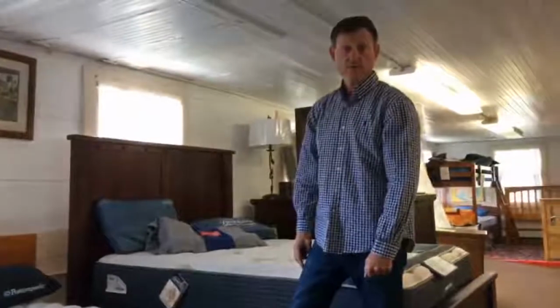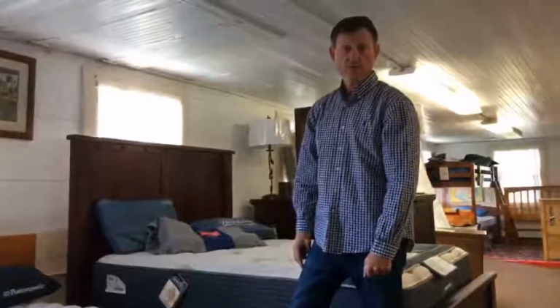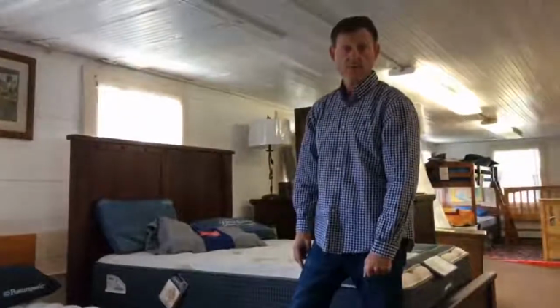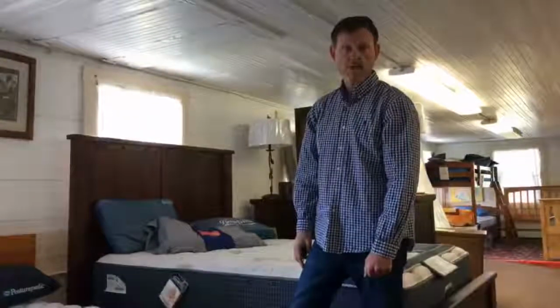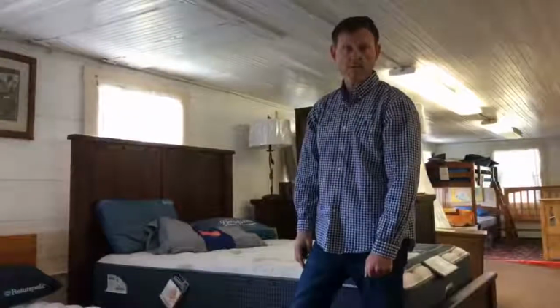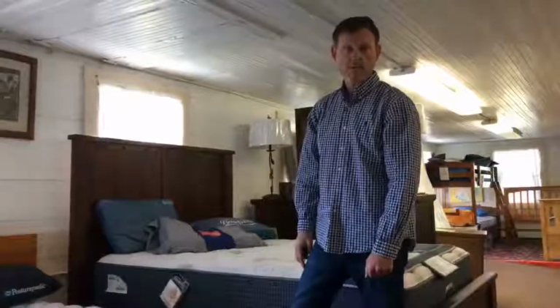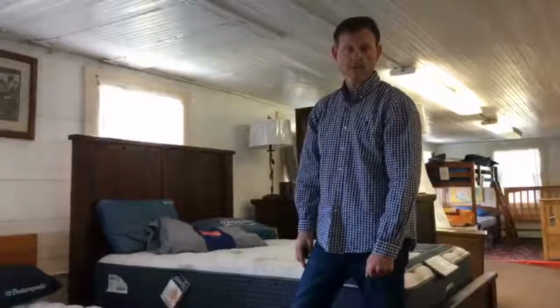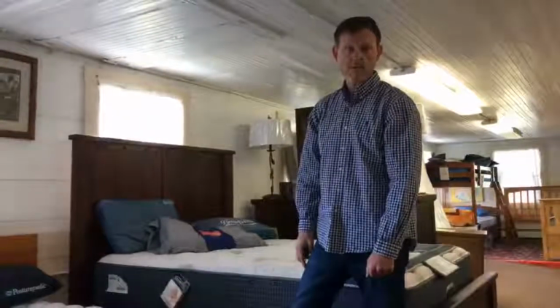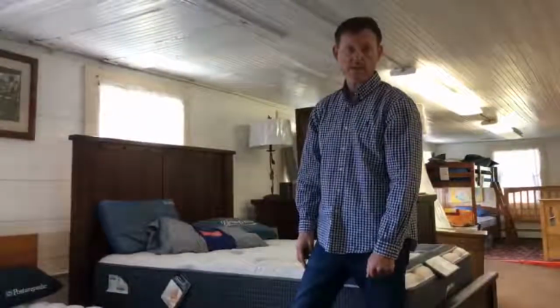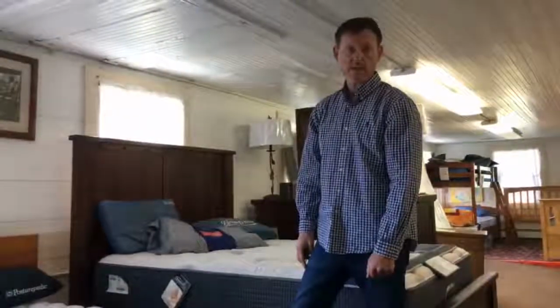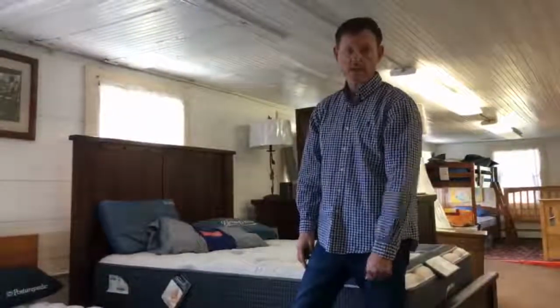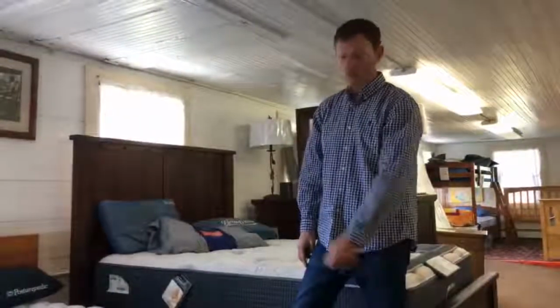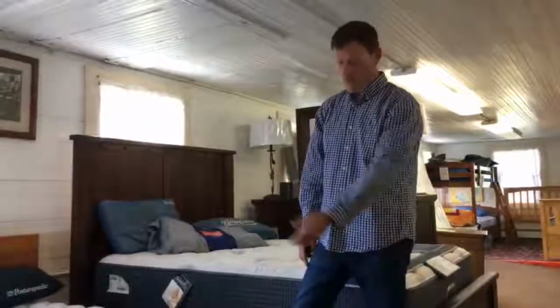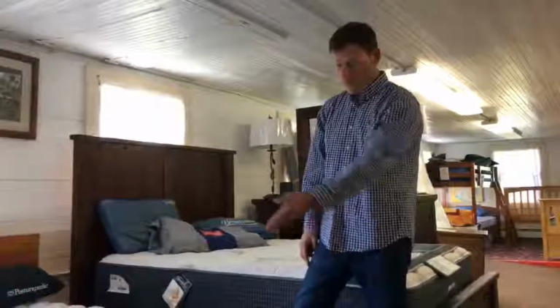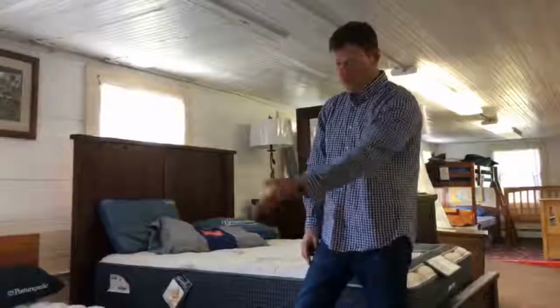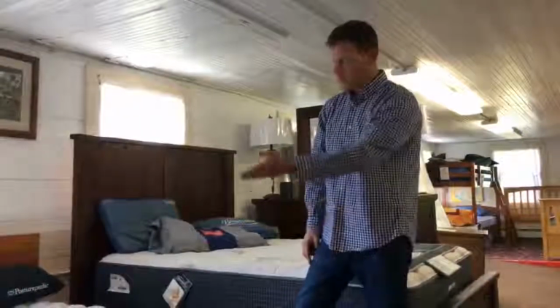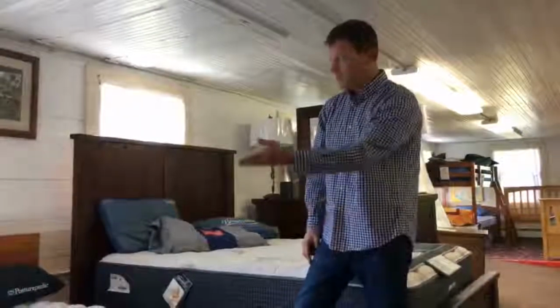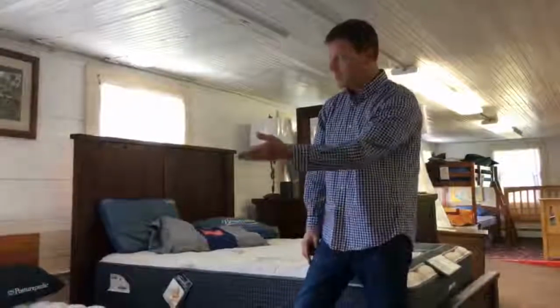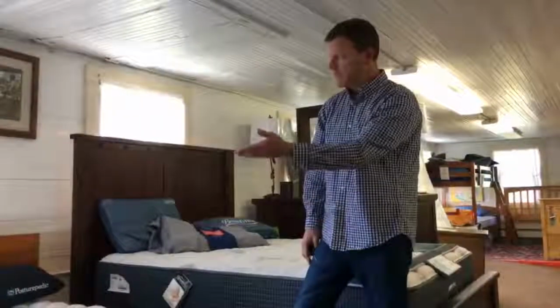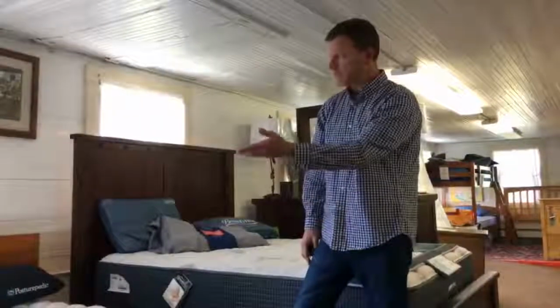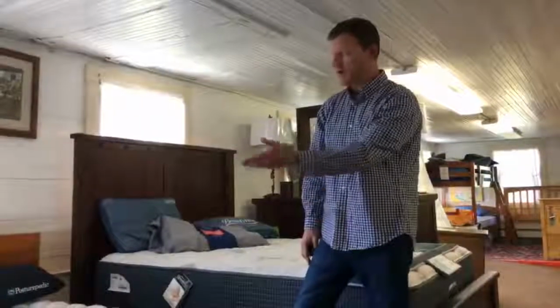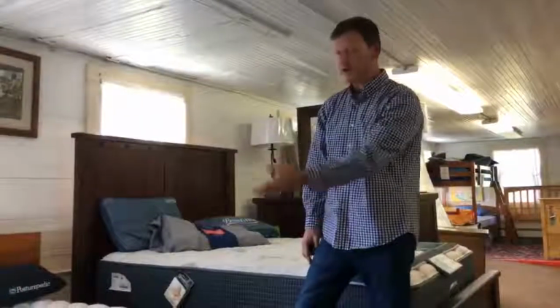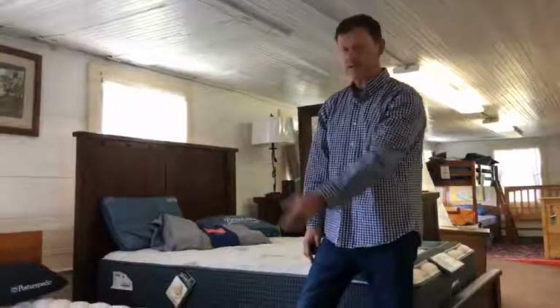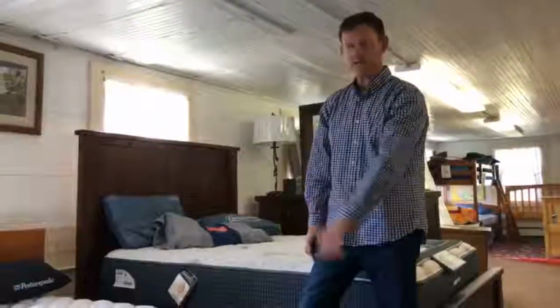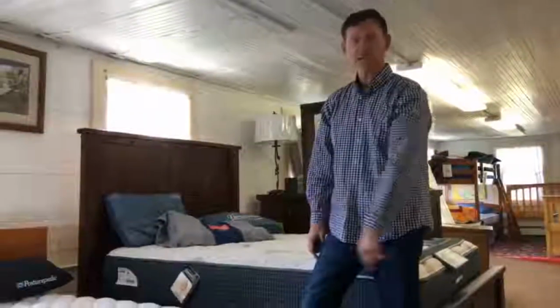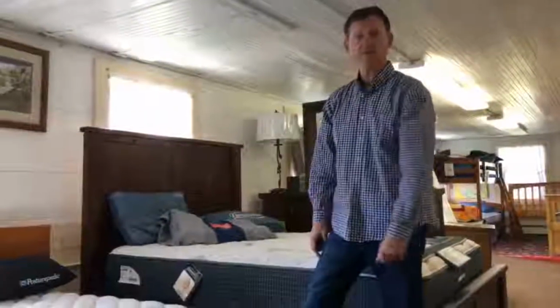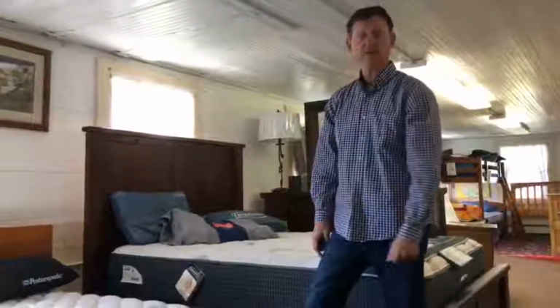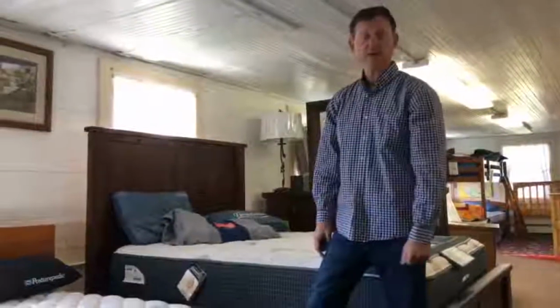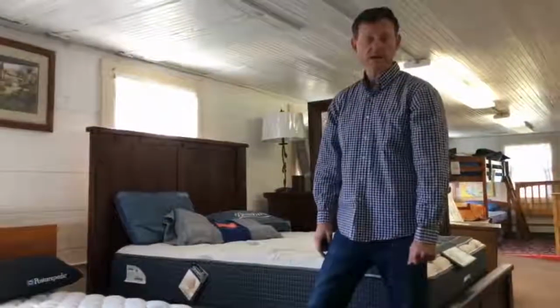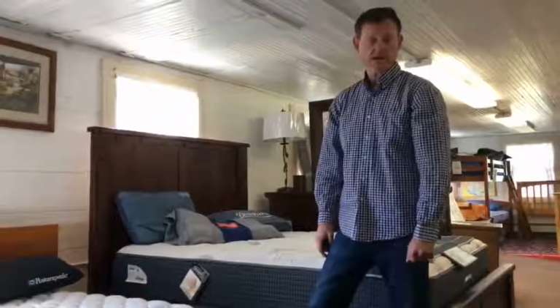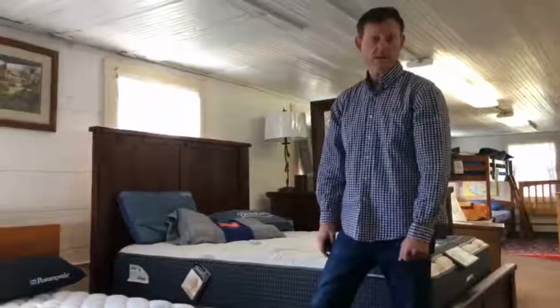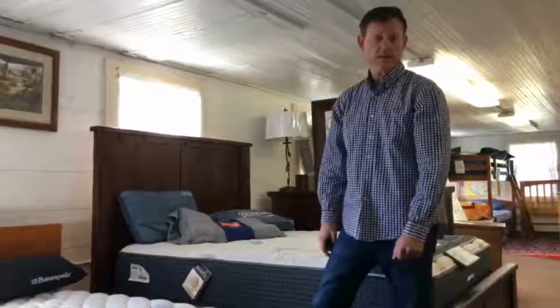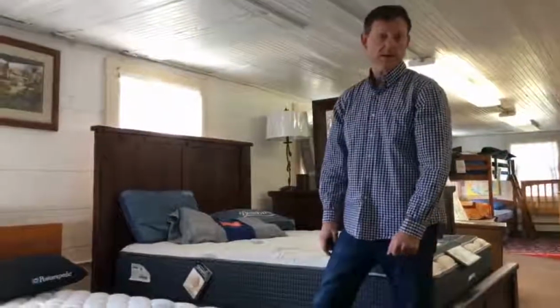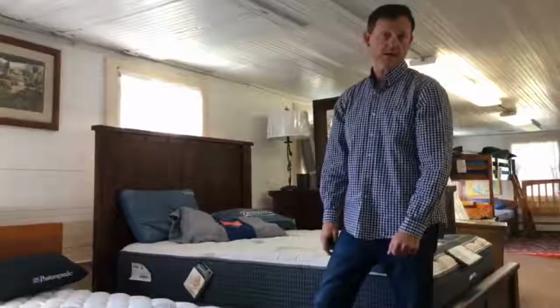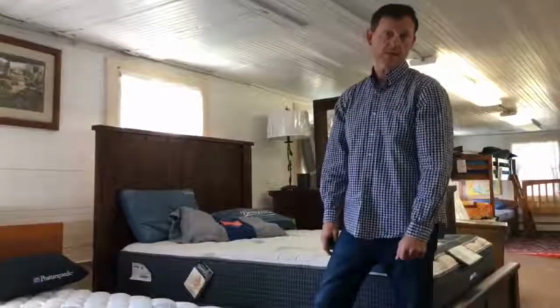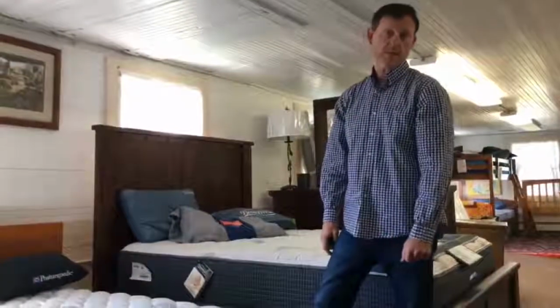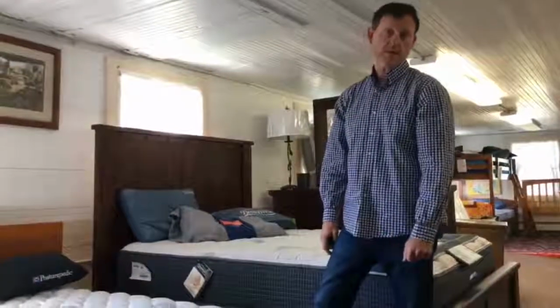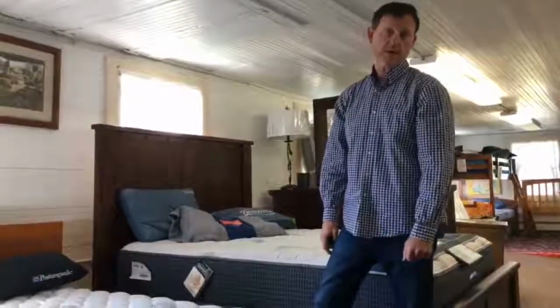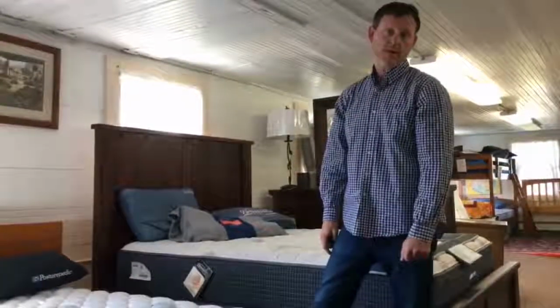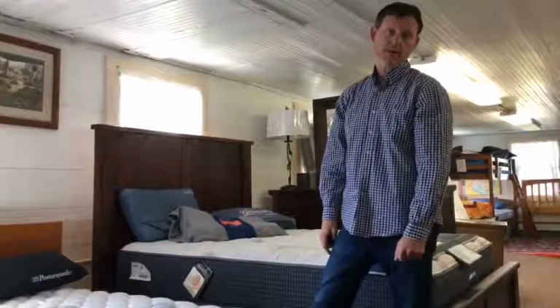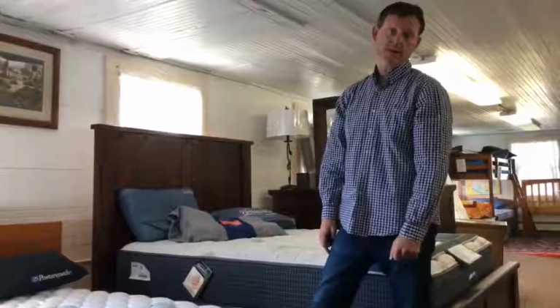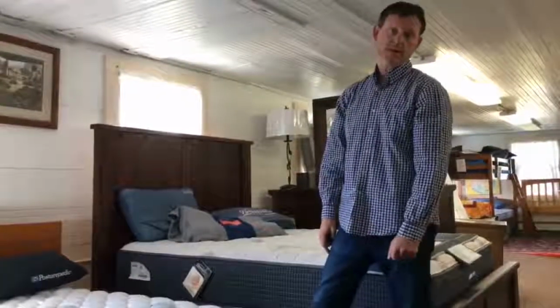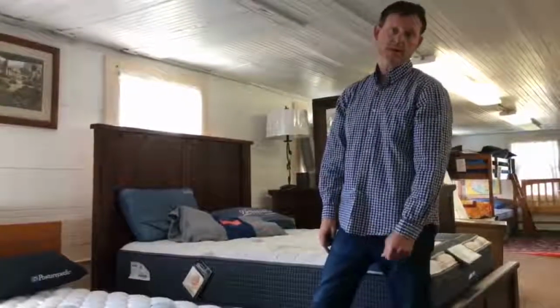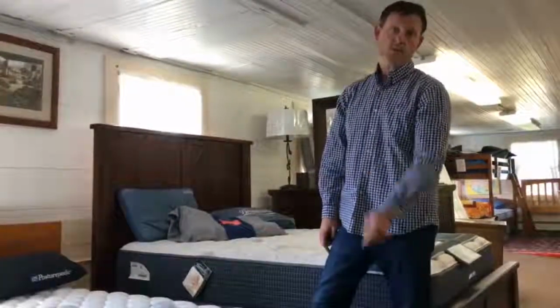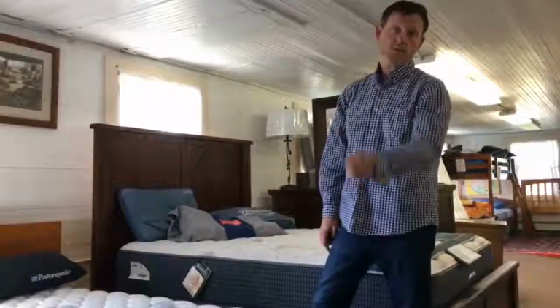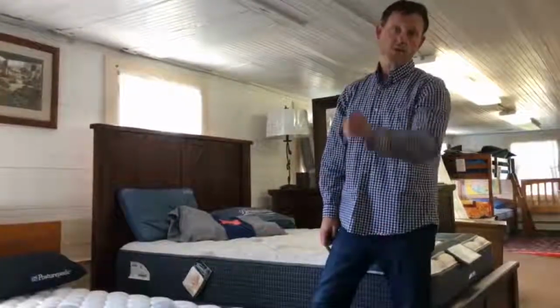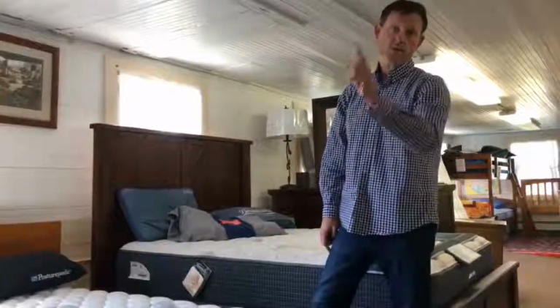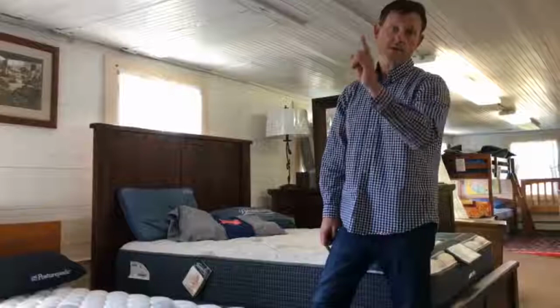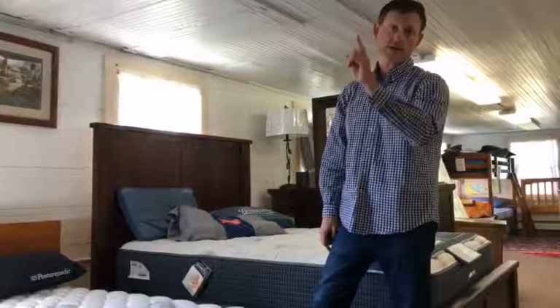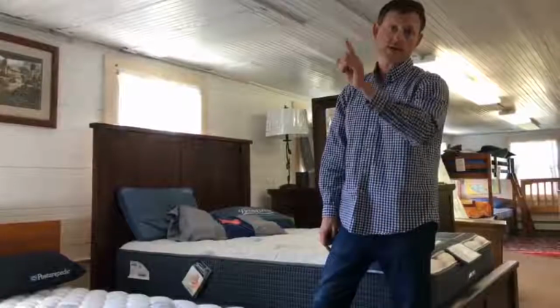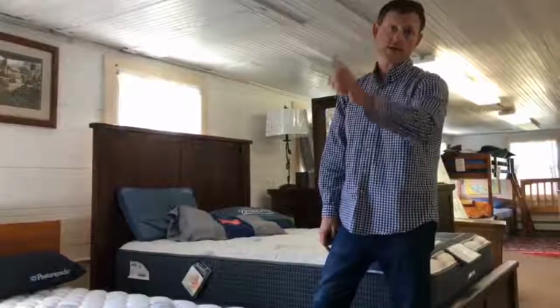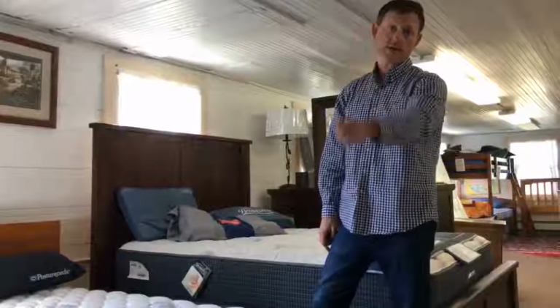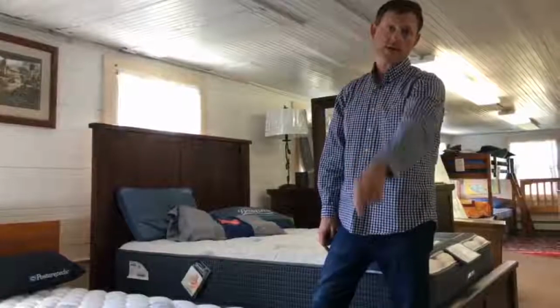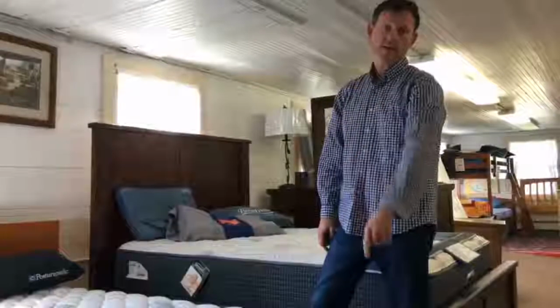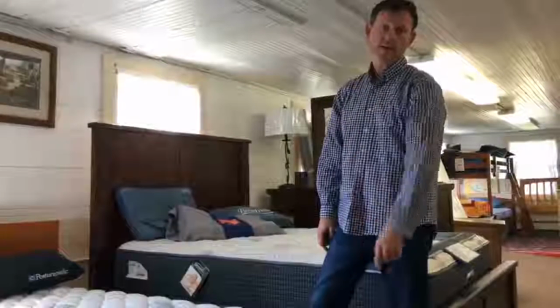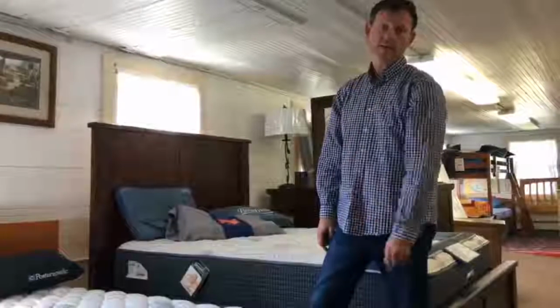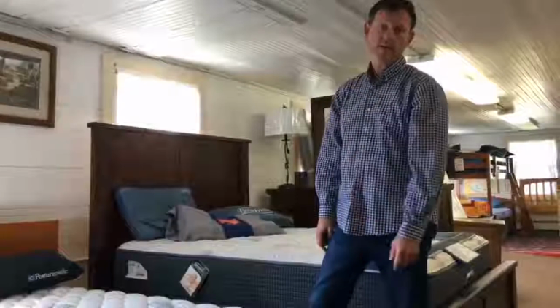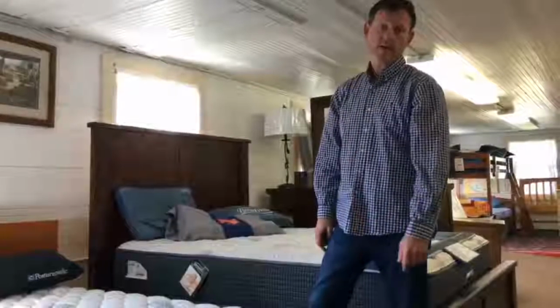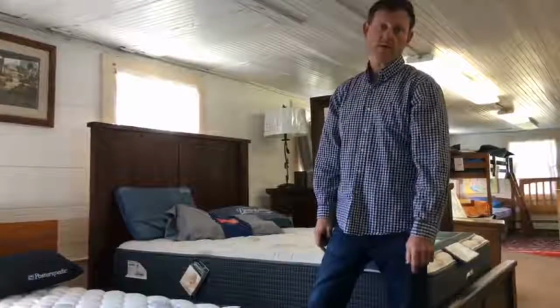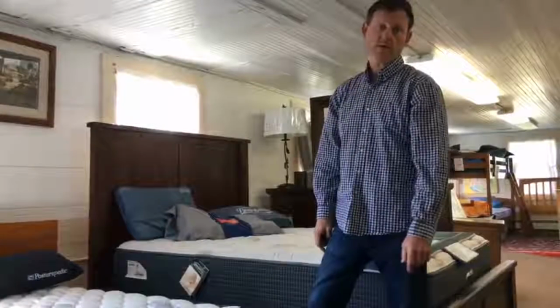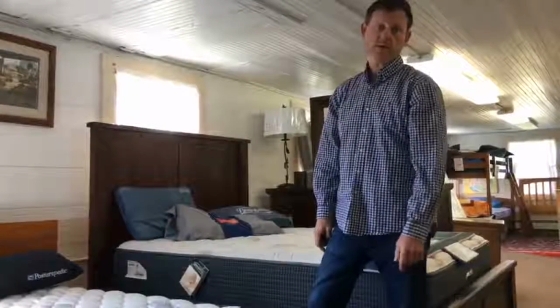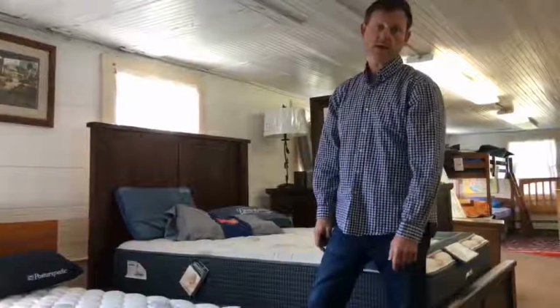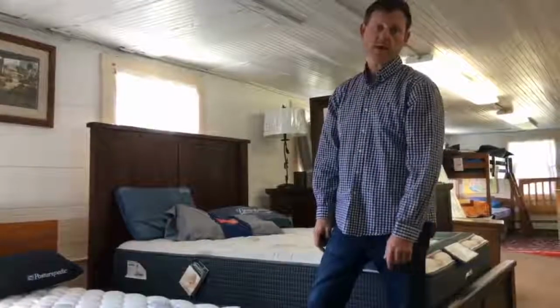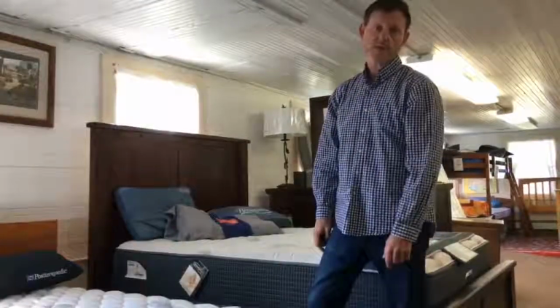If you want to see more platform beds like this one, come on in to Big Bar and Home Center, or check it out online at BigBarandHomeCenter.com.